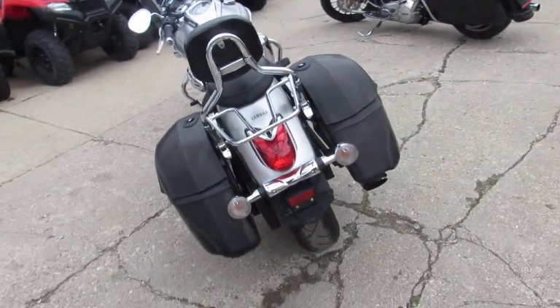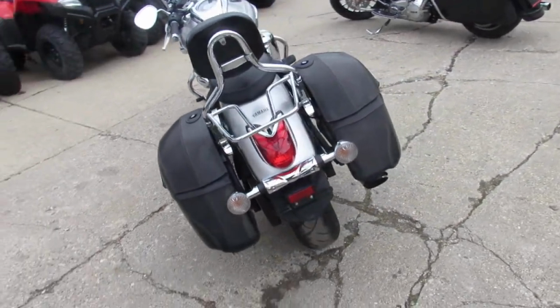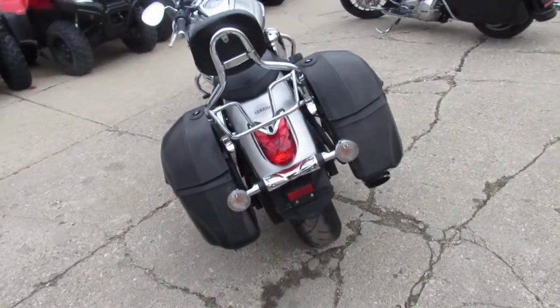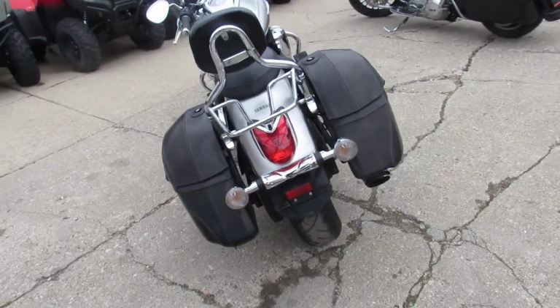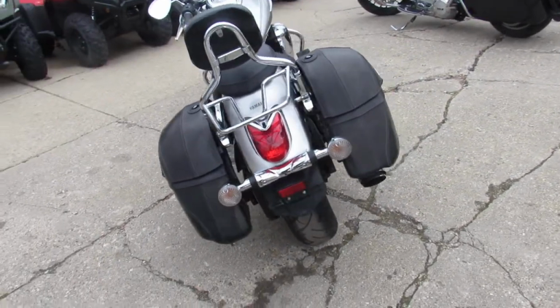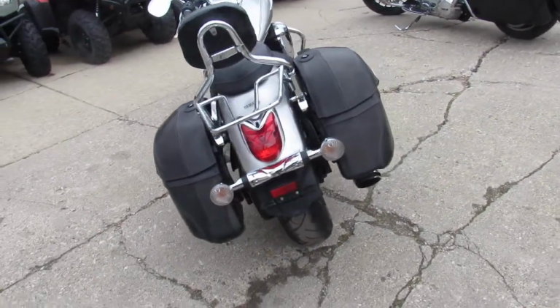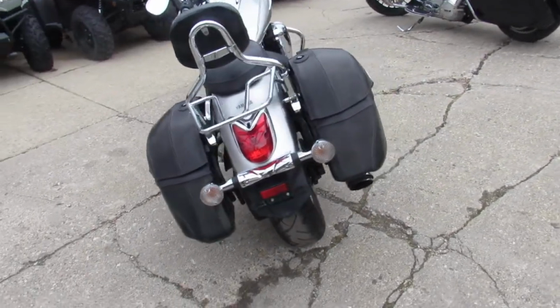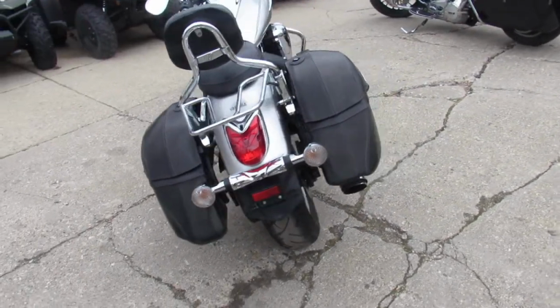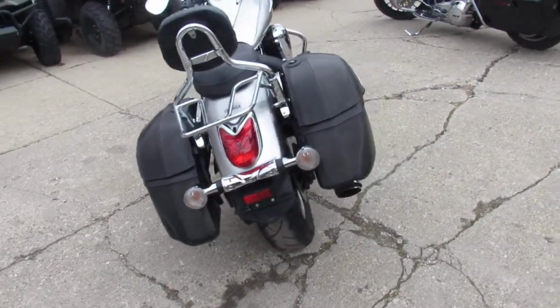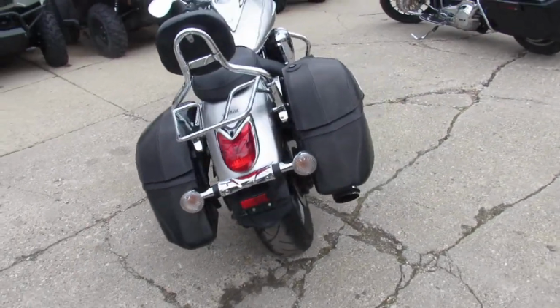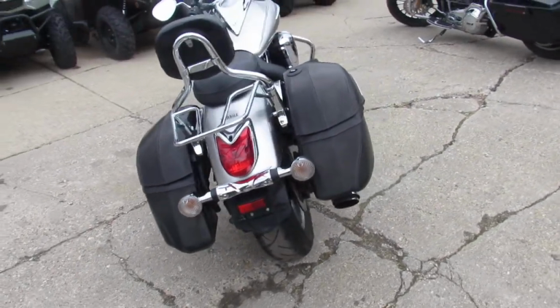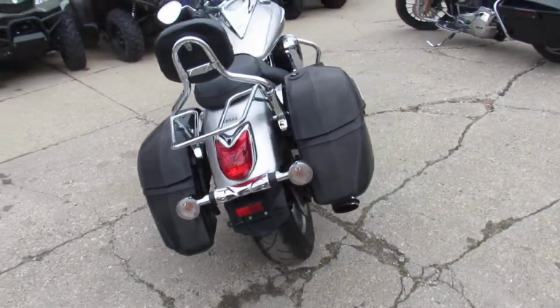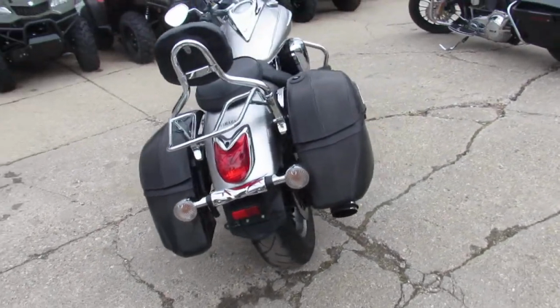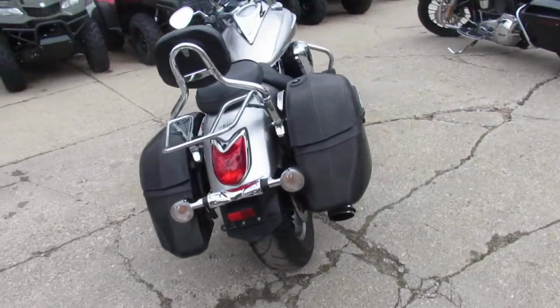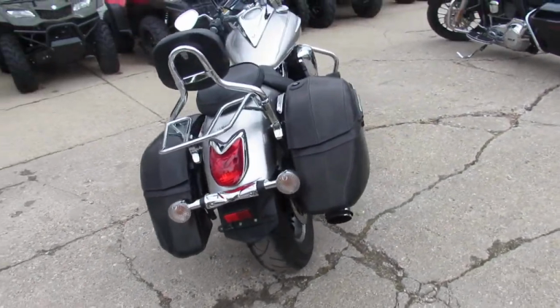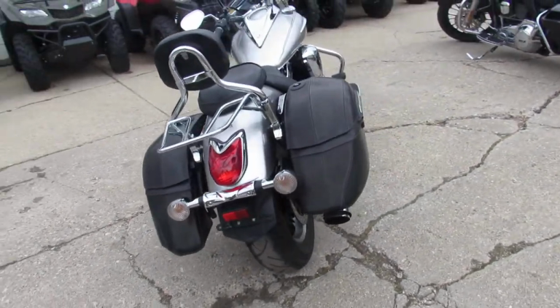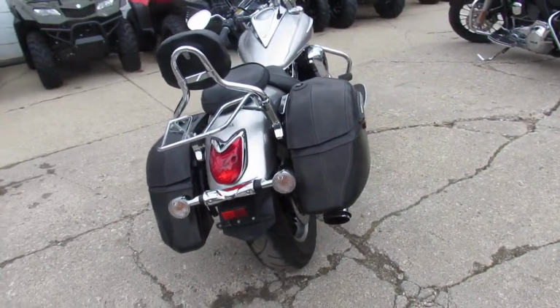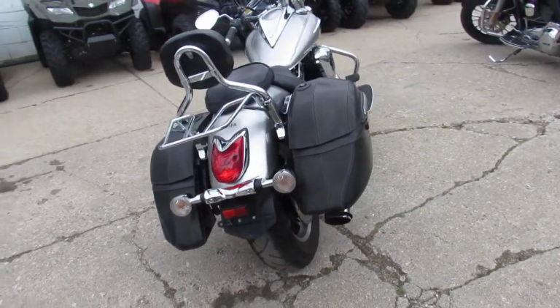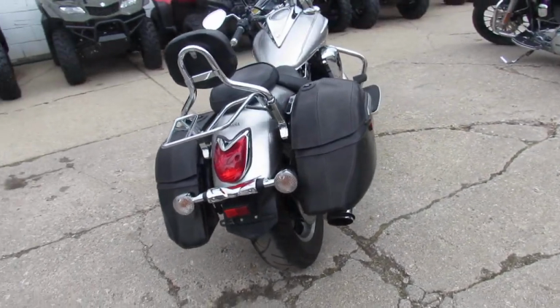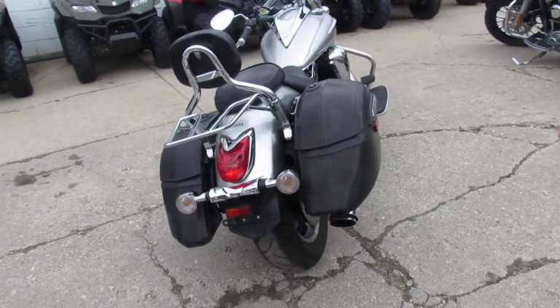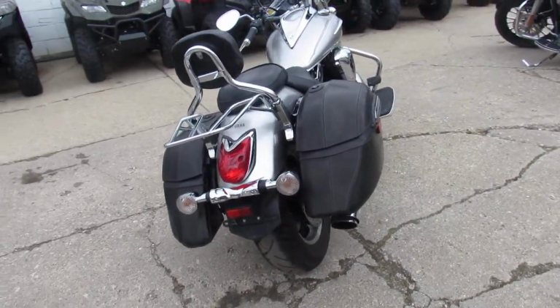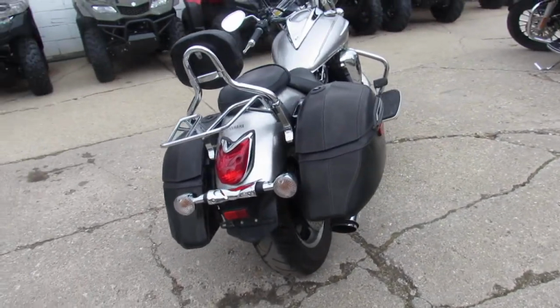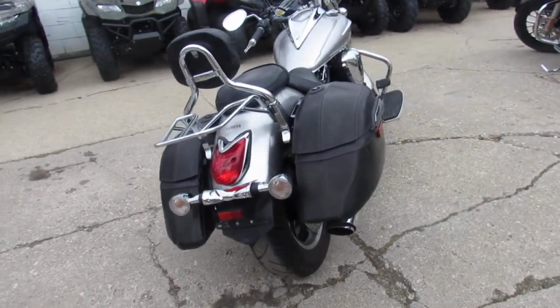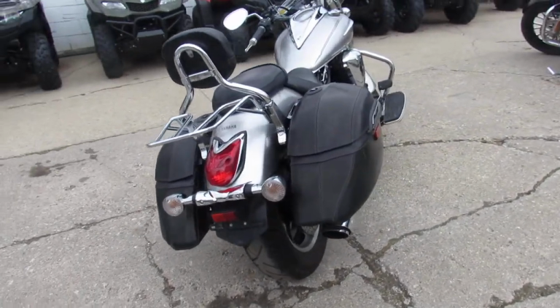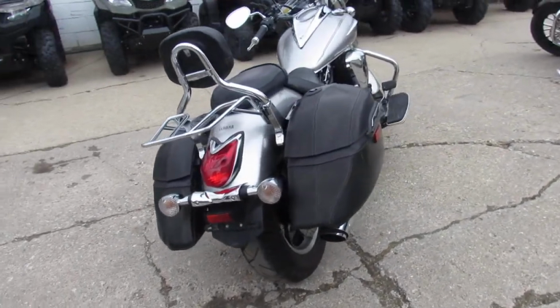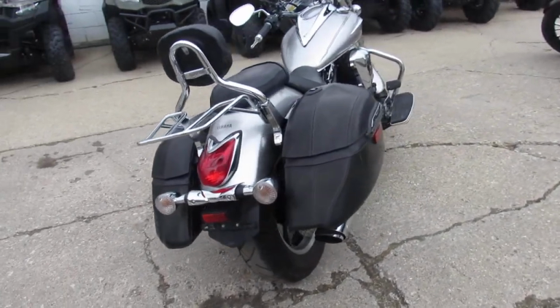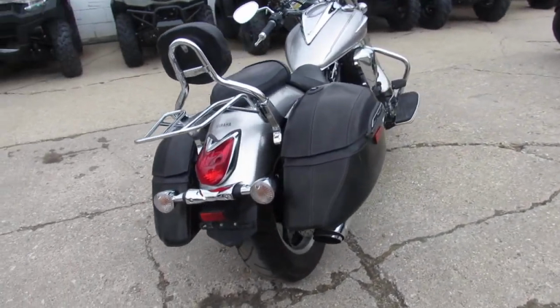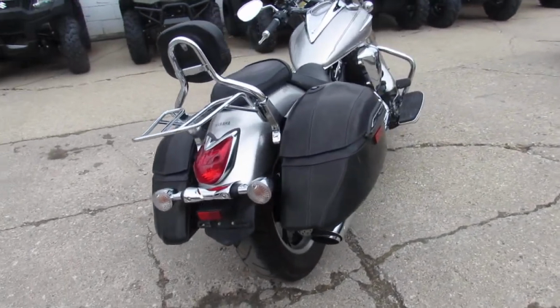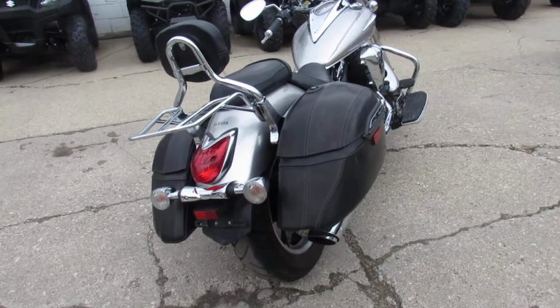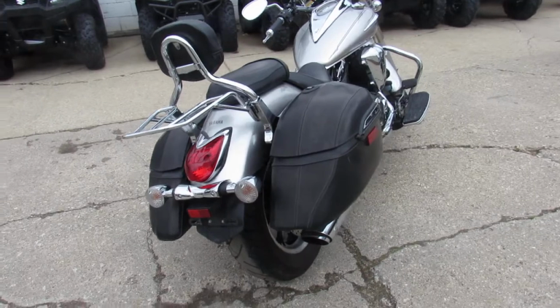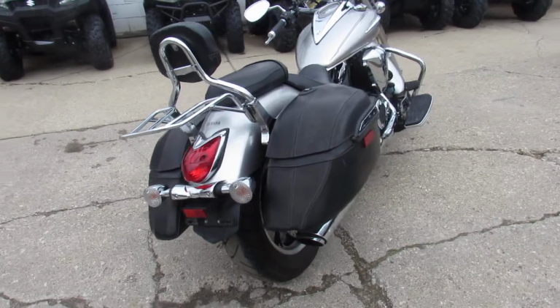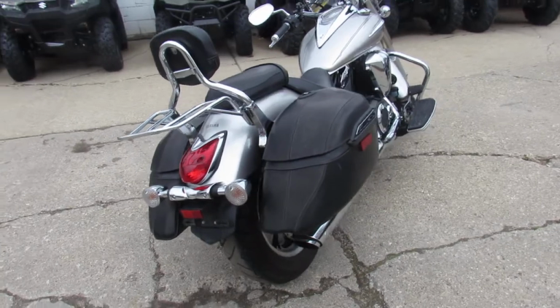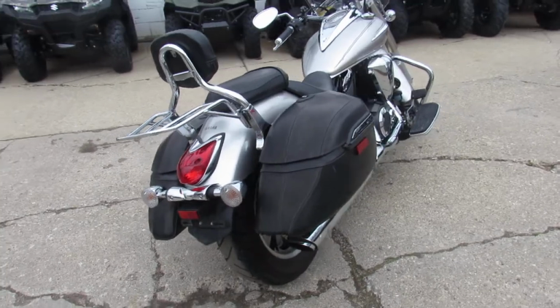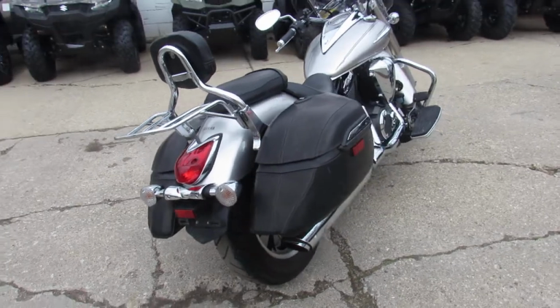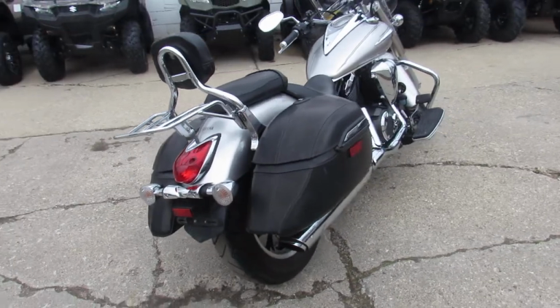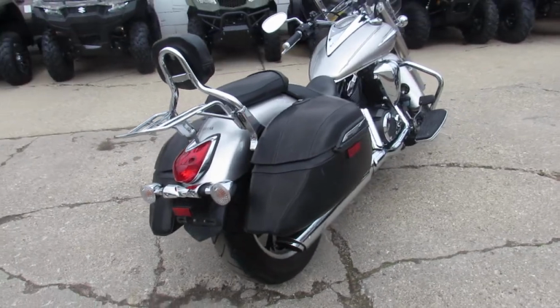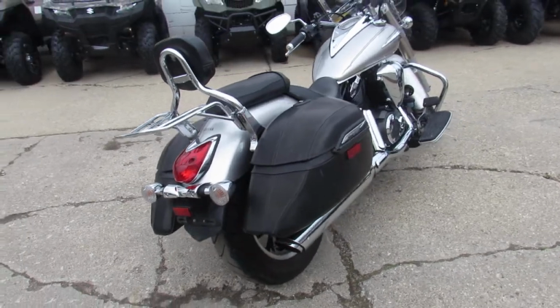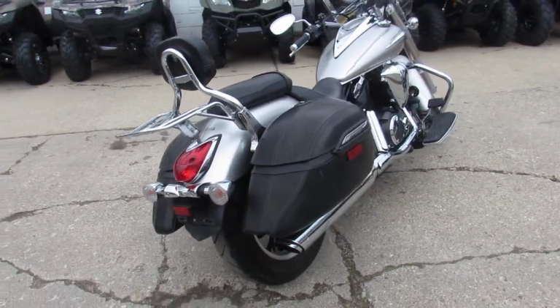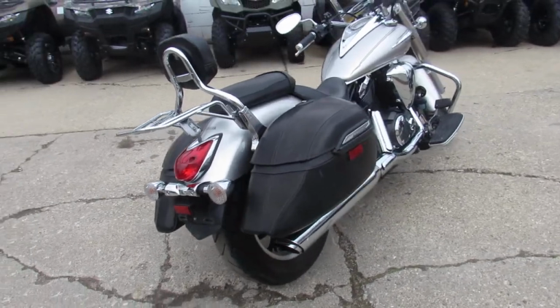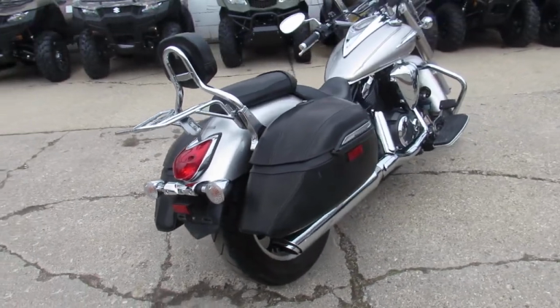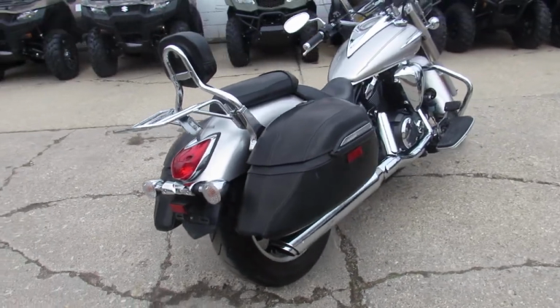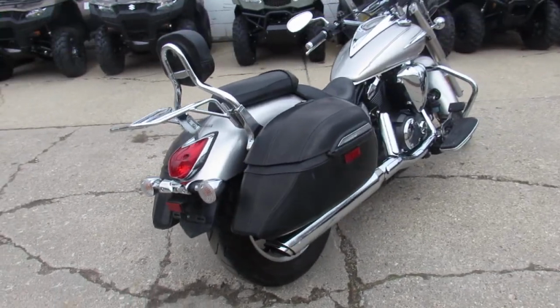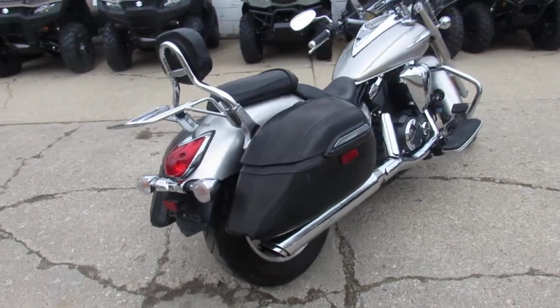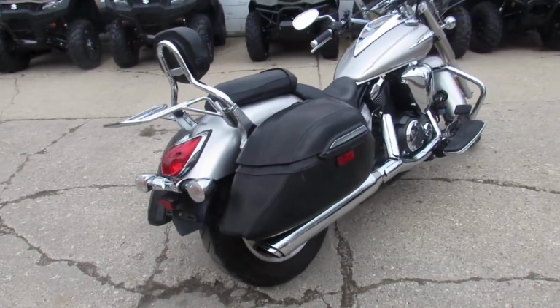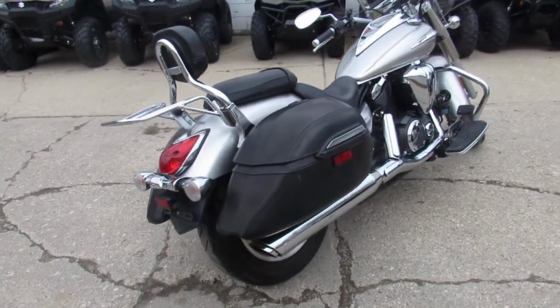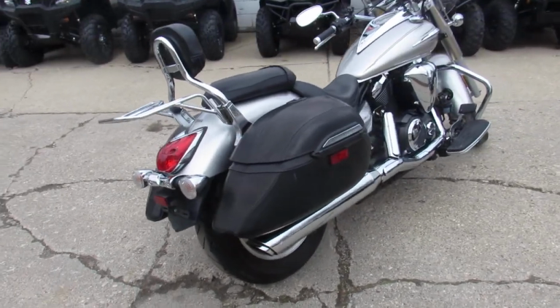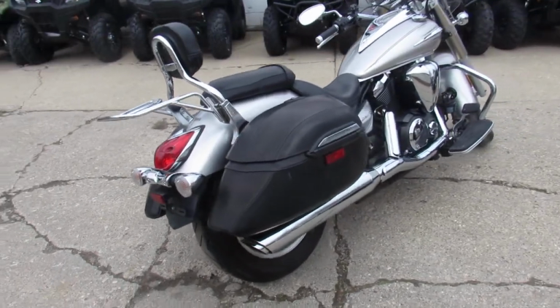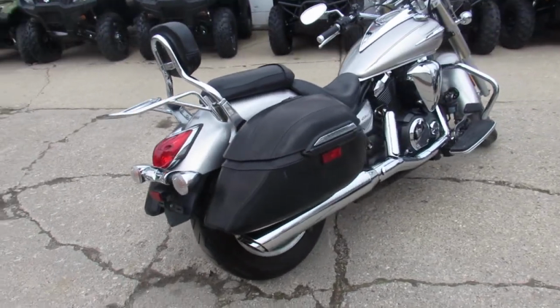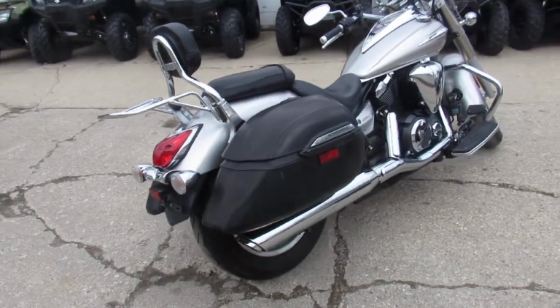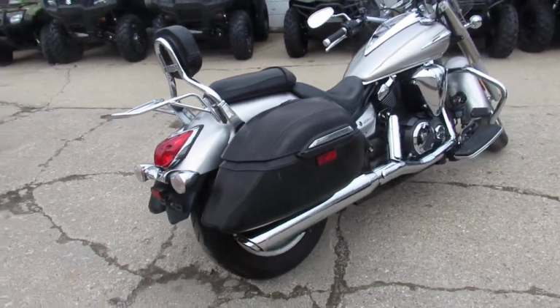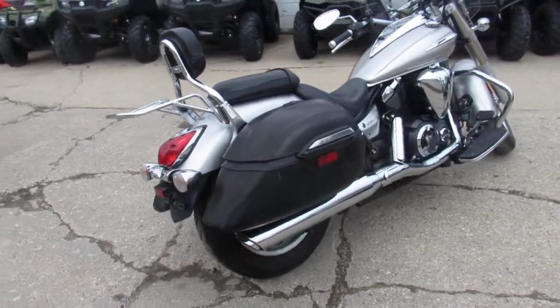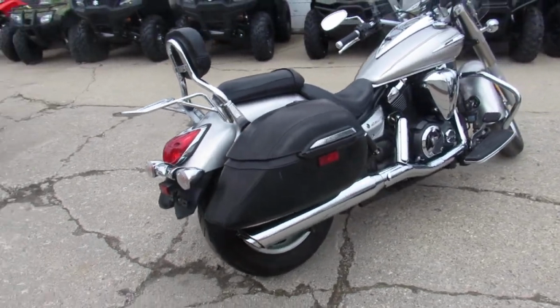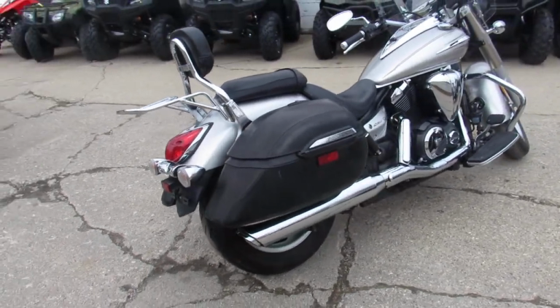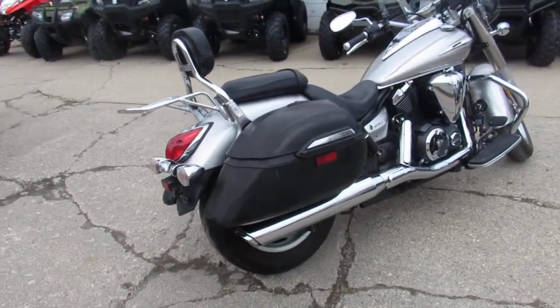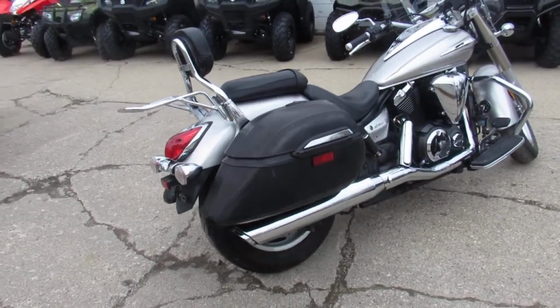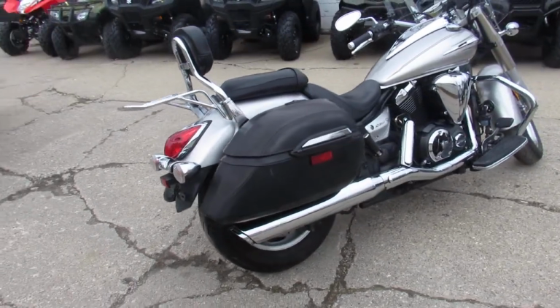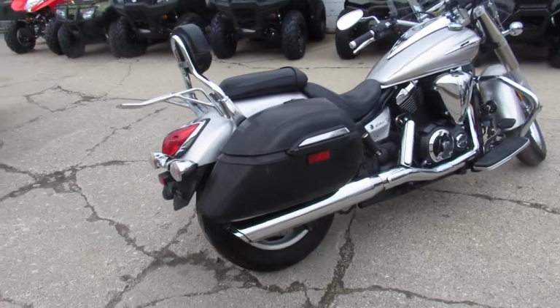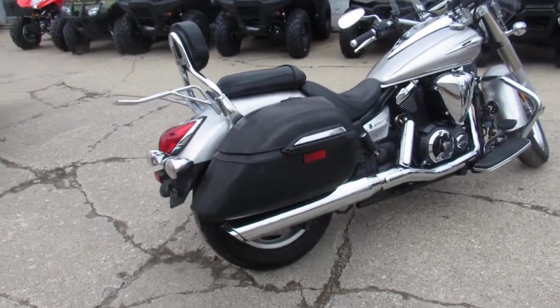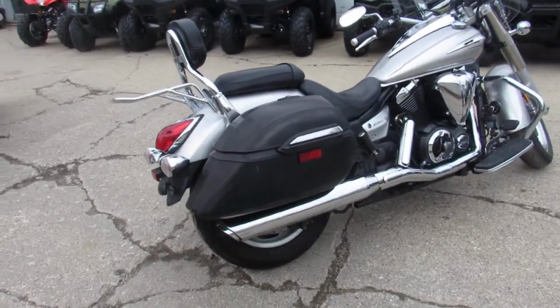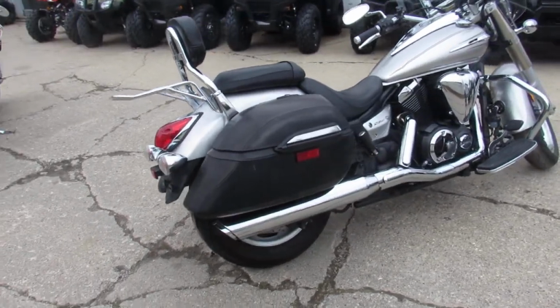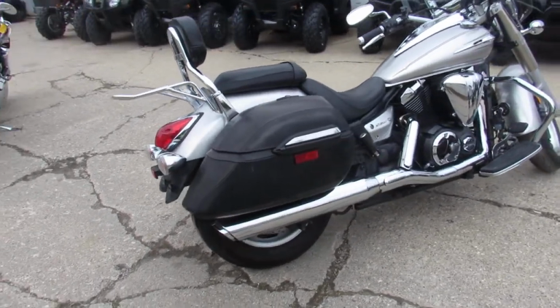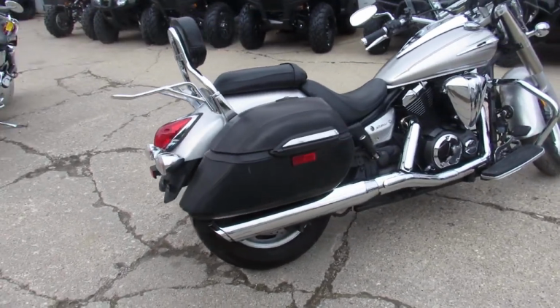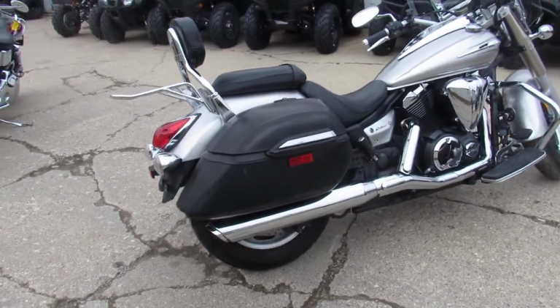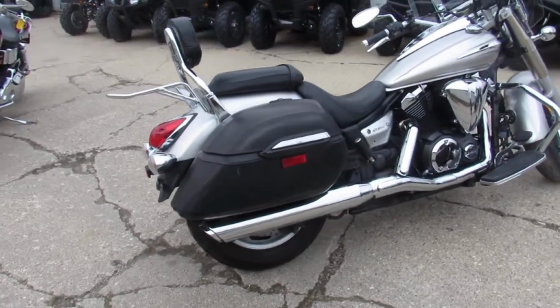It's just been serviced at a factory-authorized Yamaha dealership. All the fluids have been changed and it's ready for the road. You guys can buy with confidence.